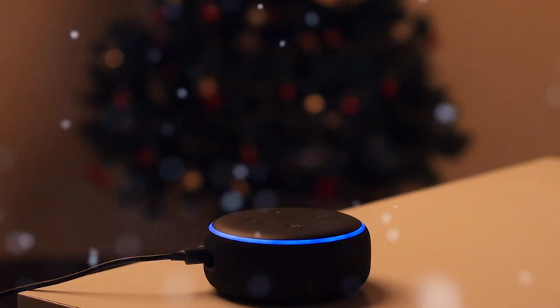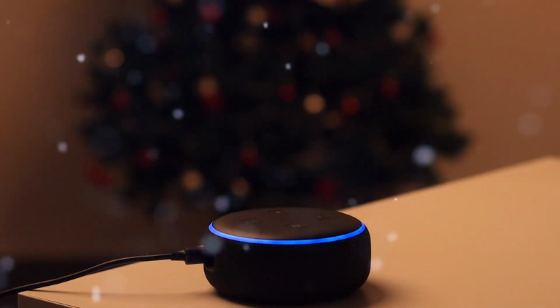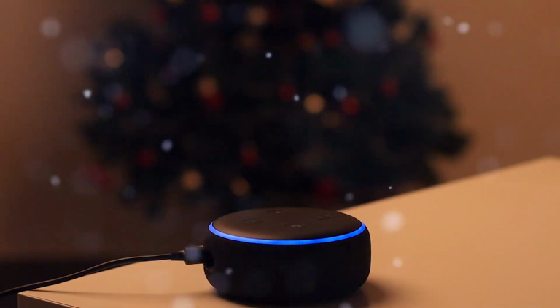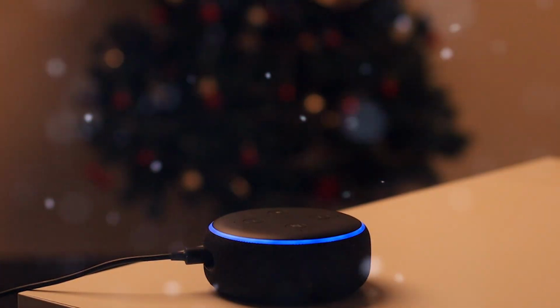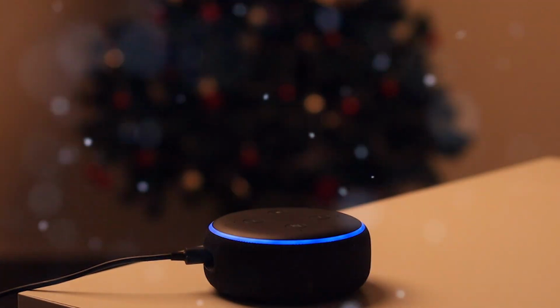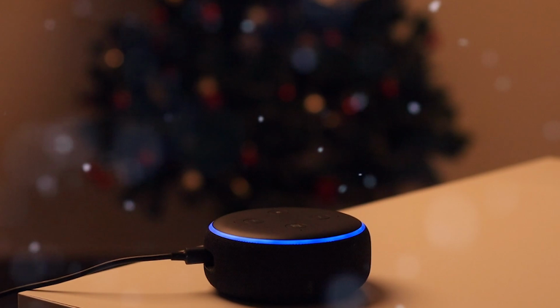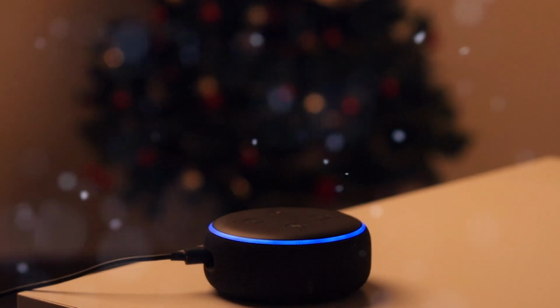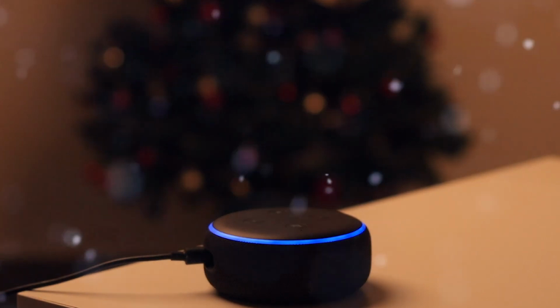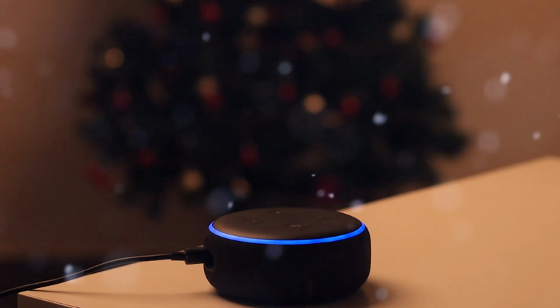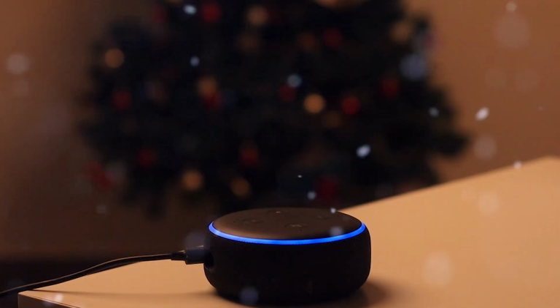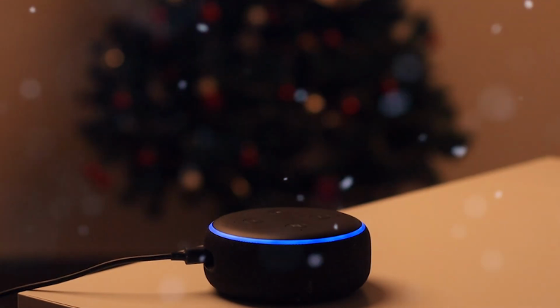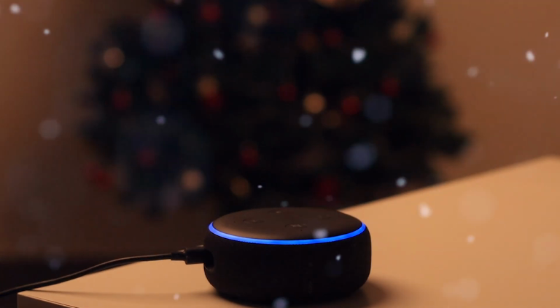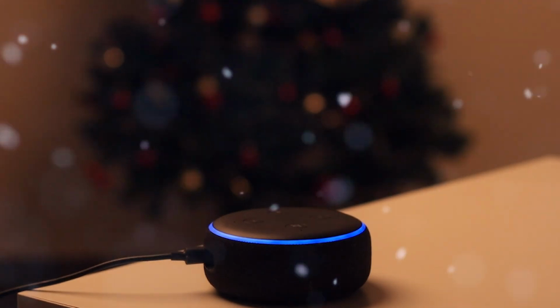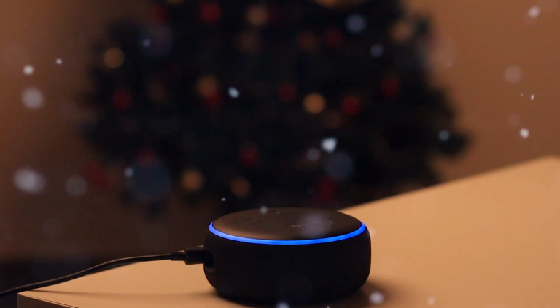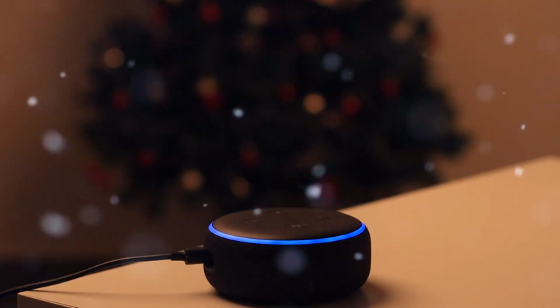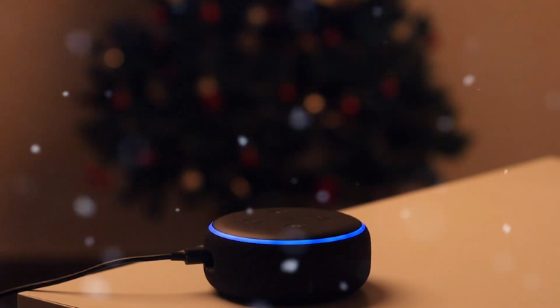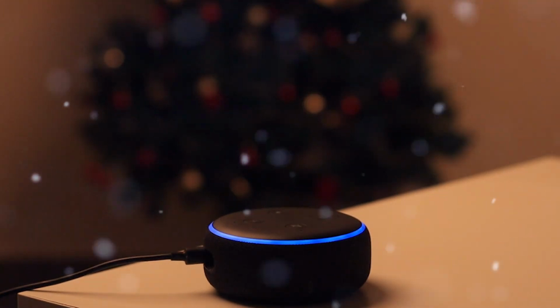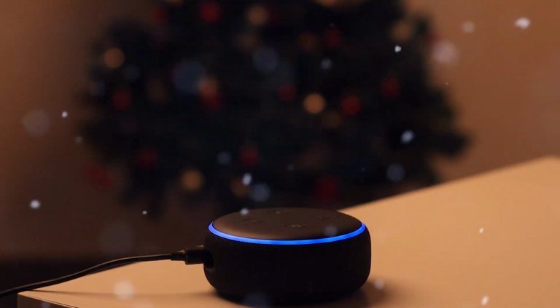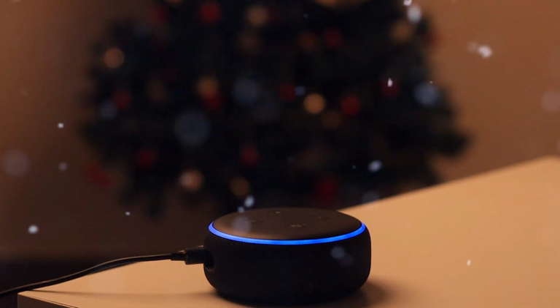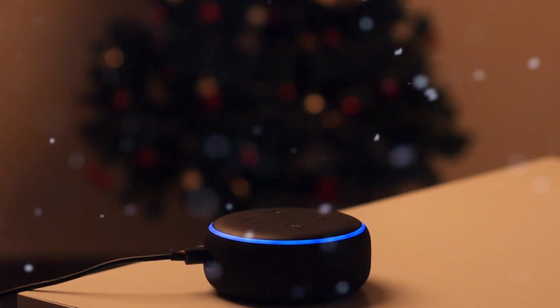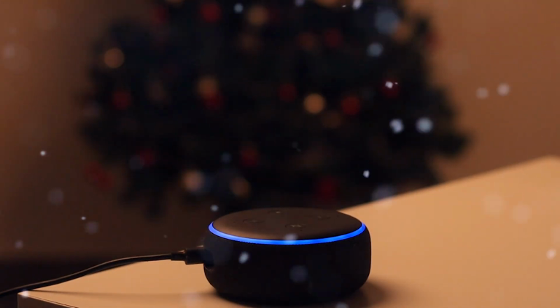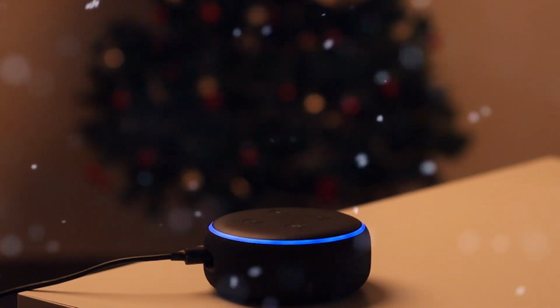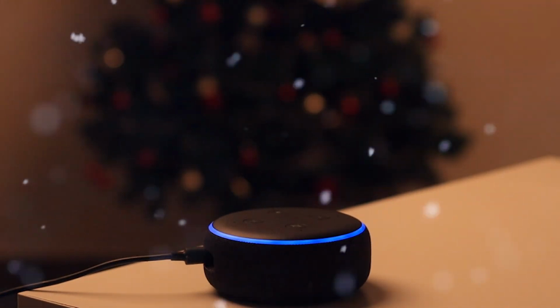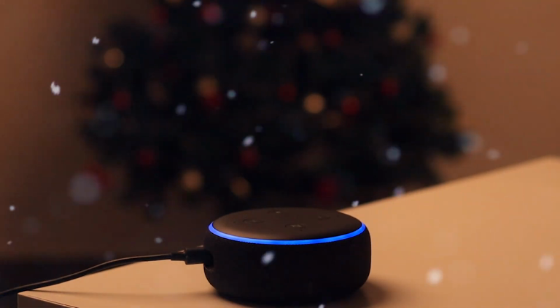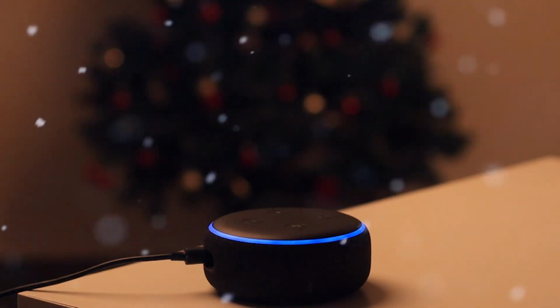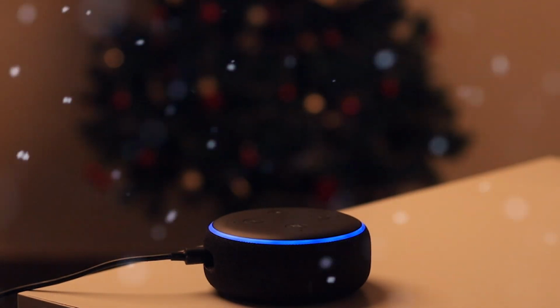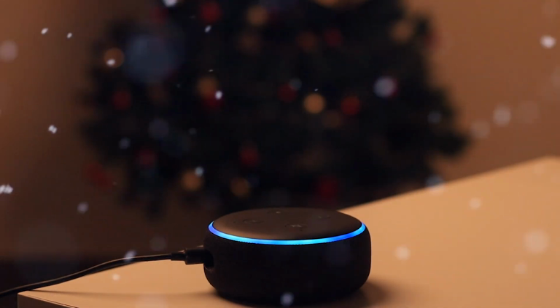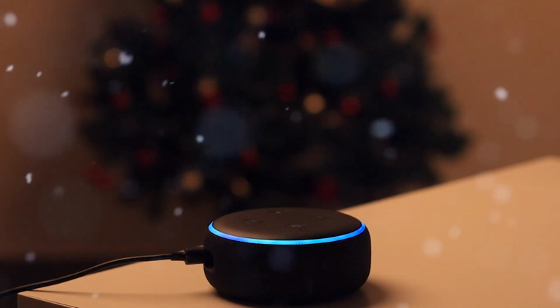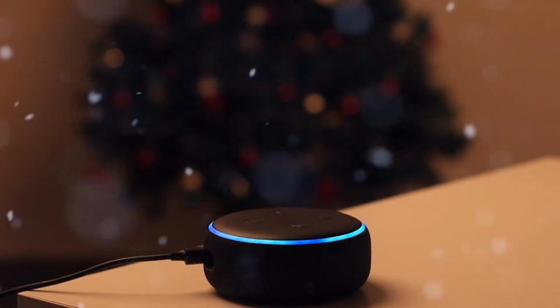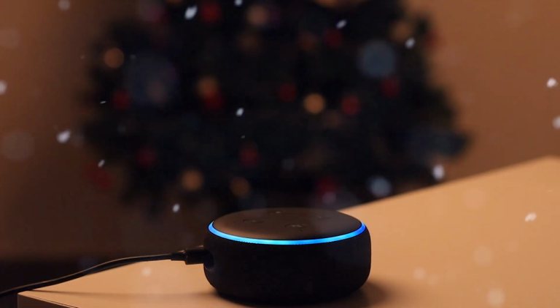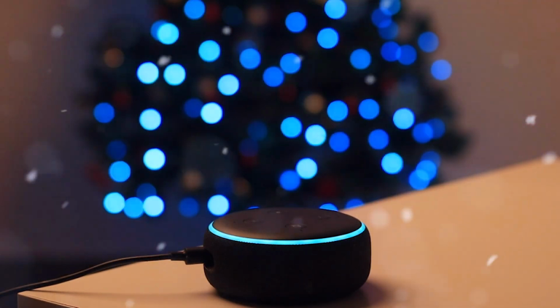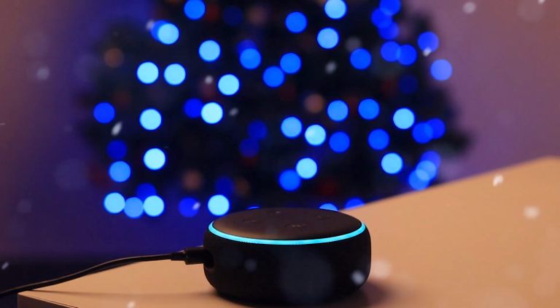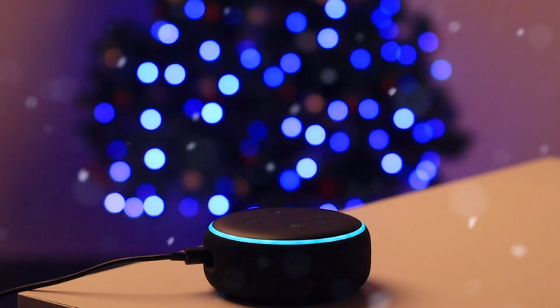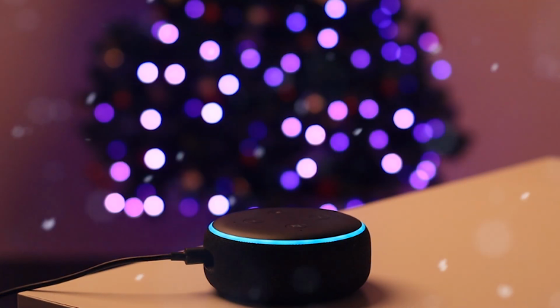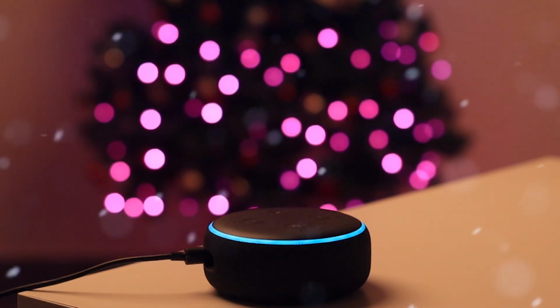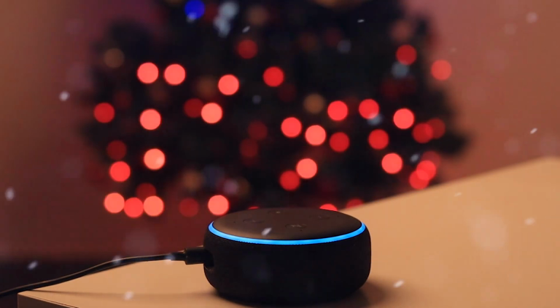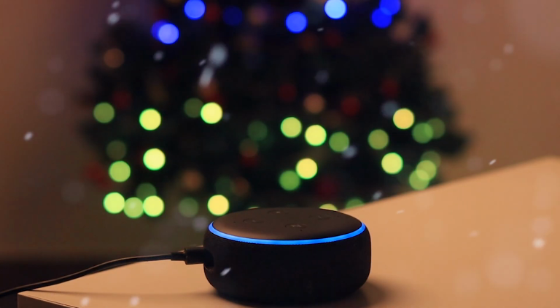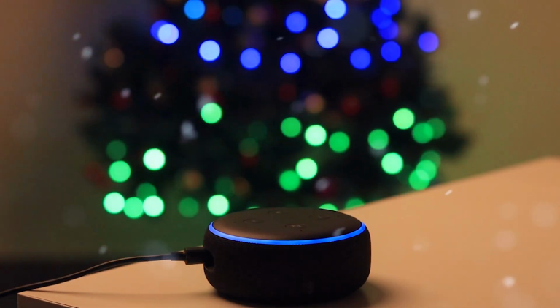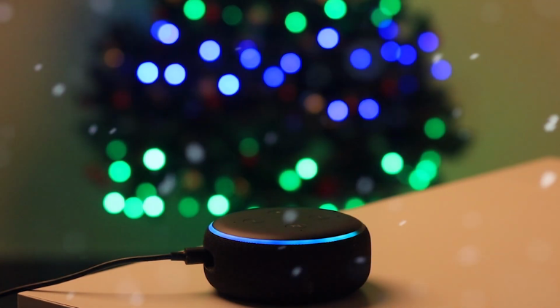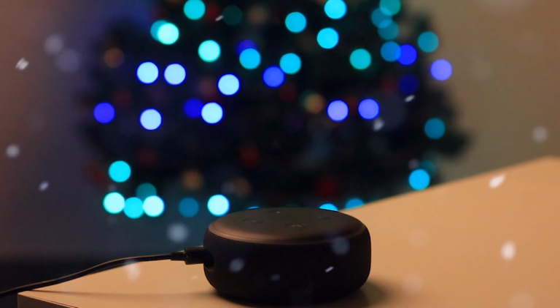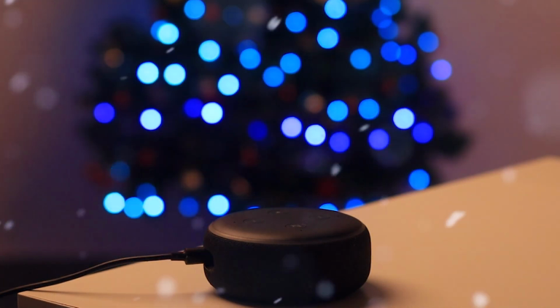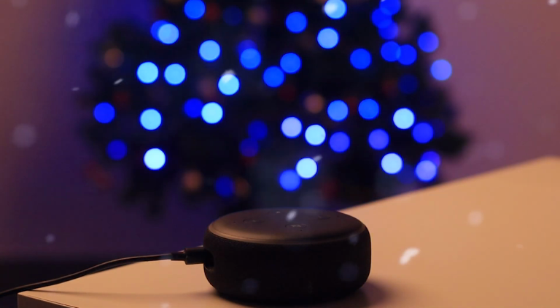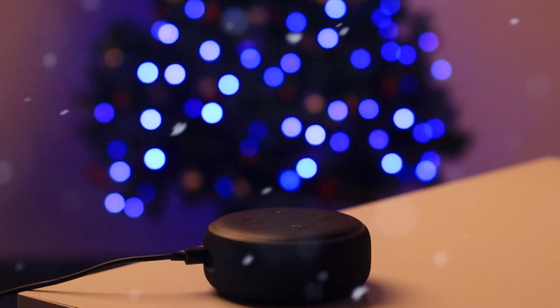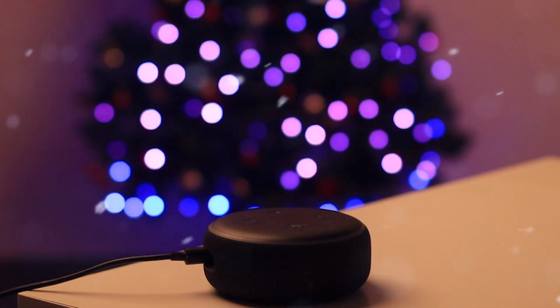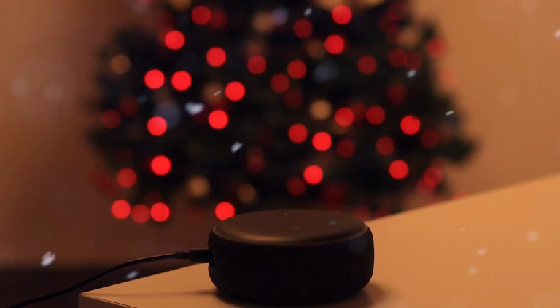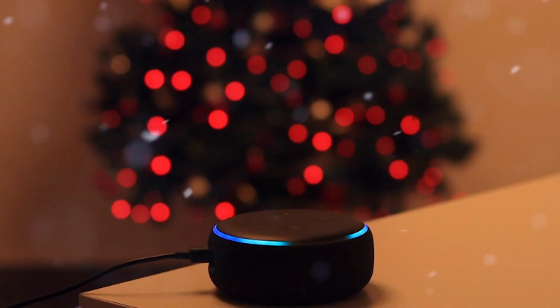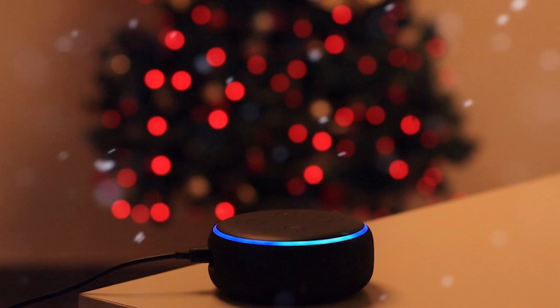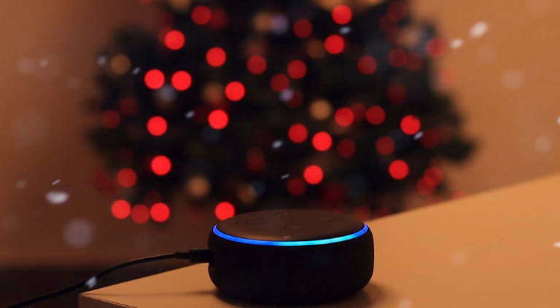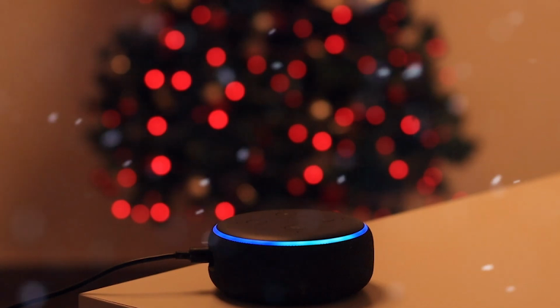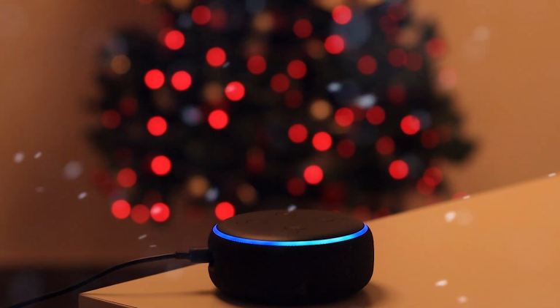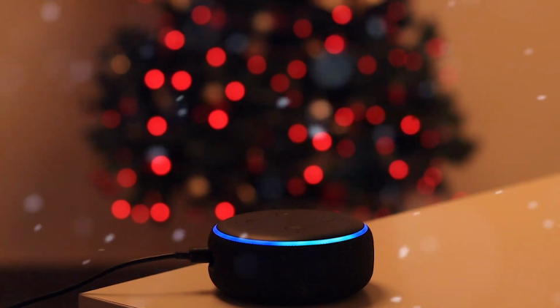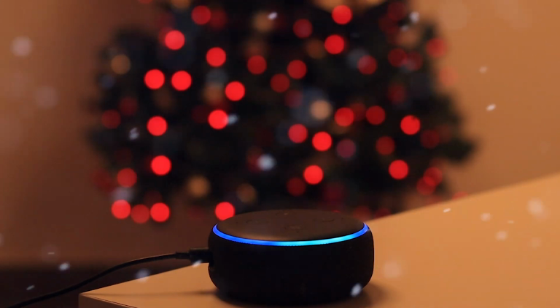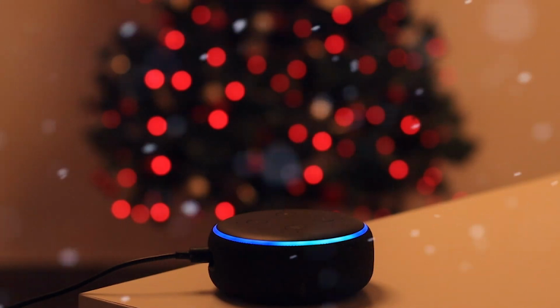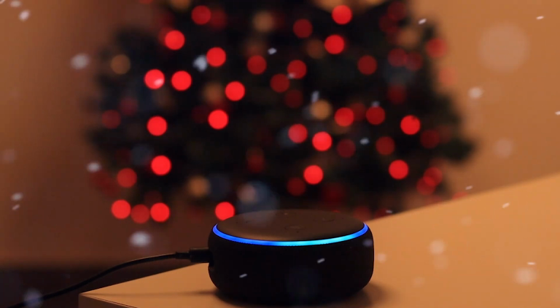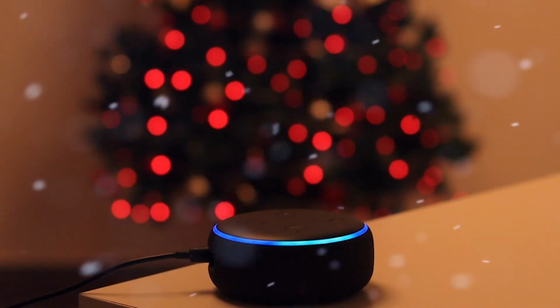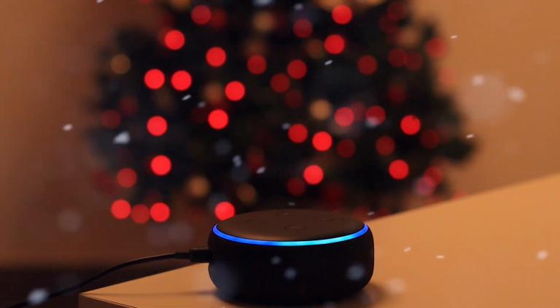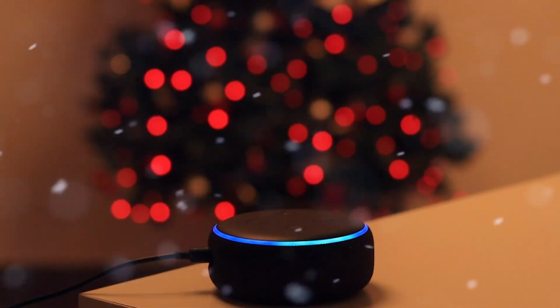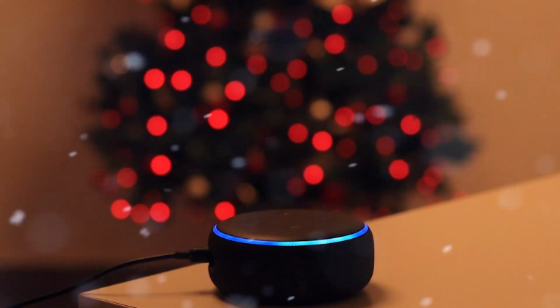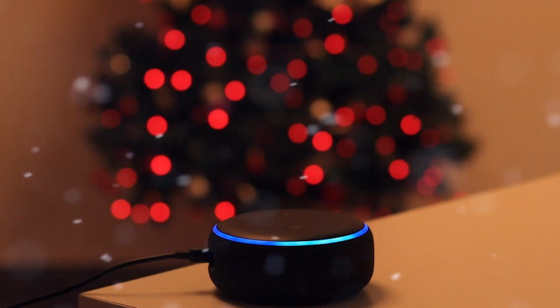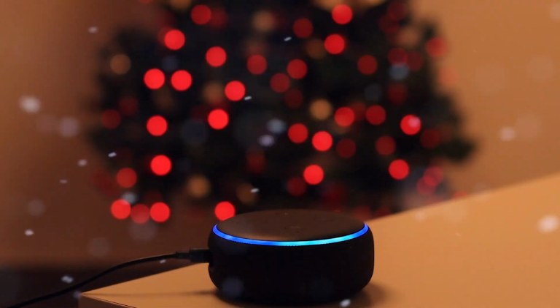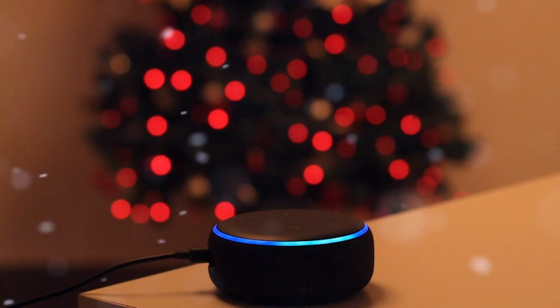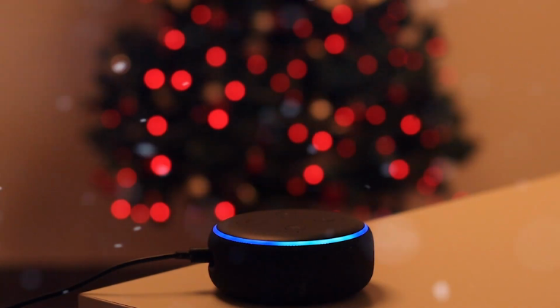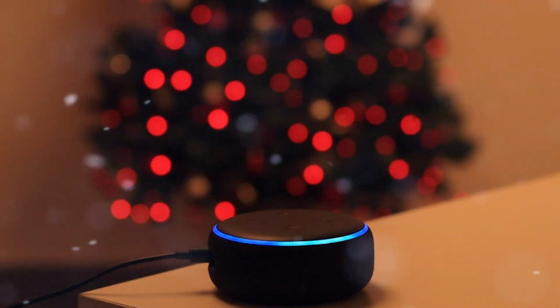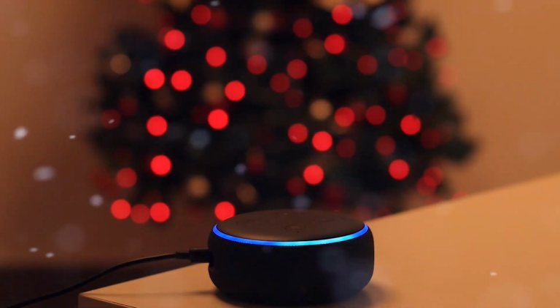Alexa, turn on Christmas lights. Okay. Alexa, set Christmas lights to green.